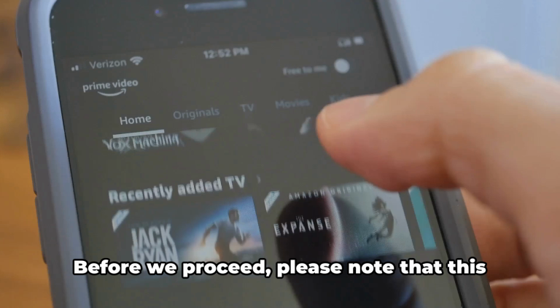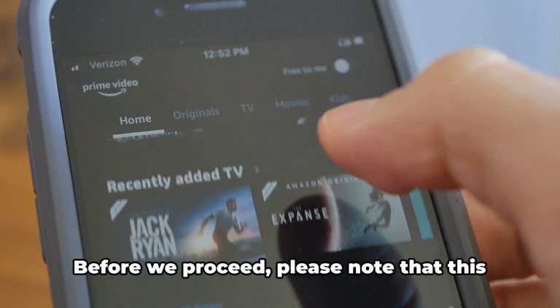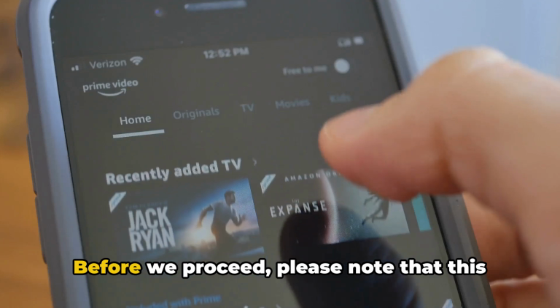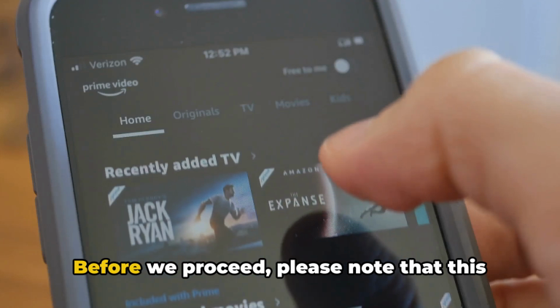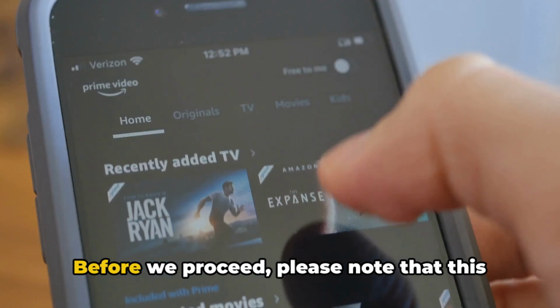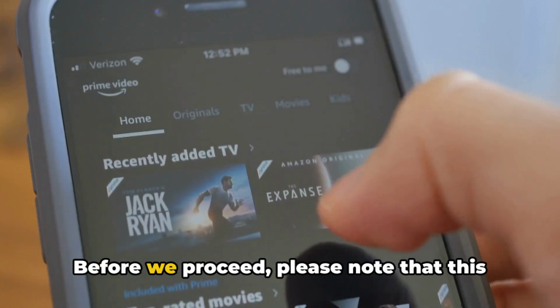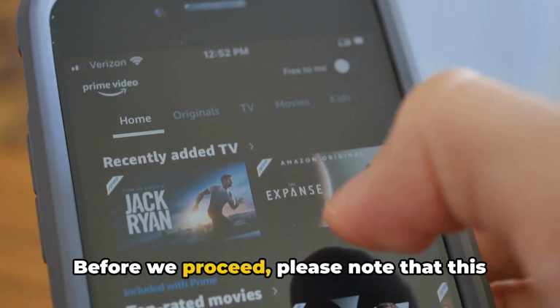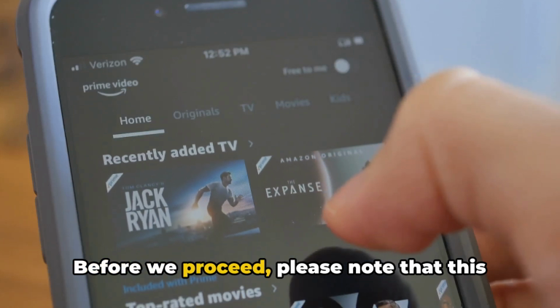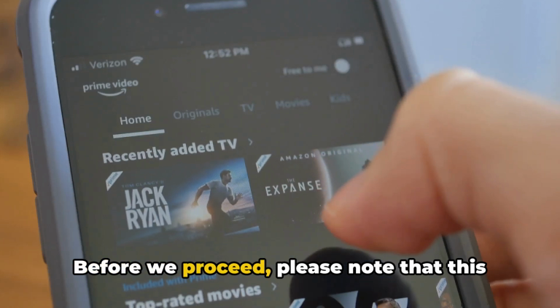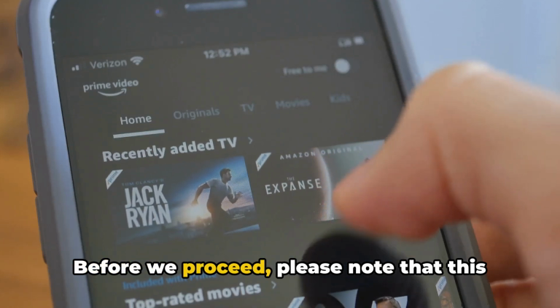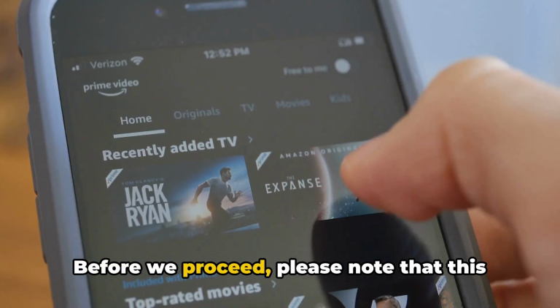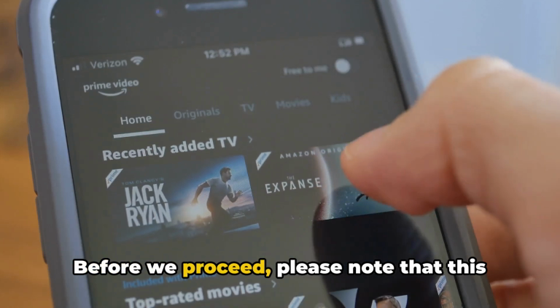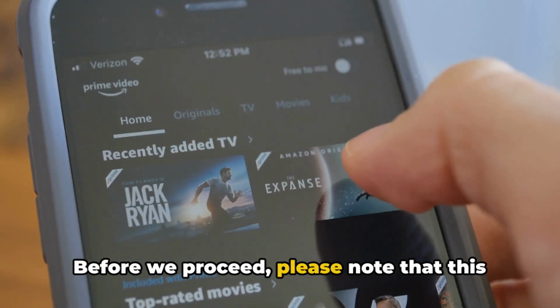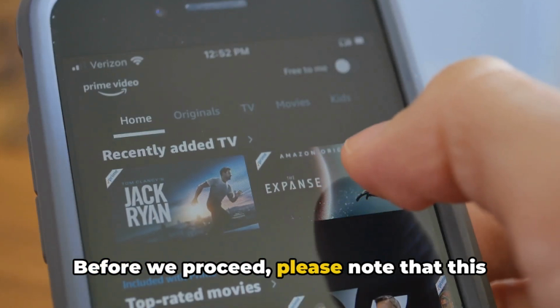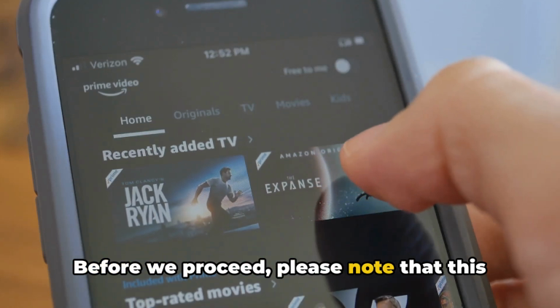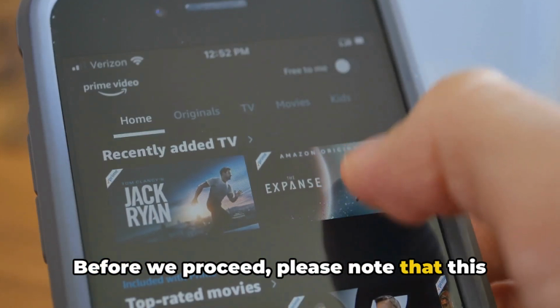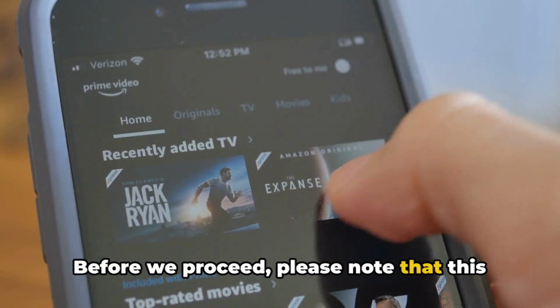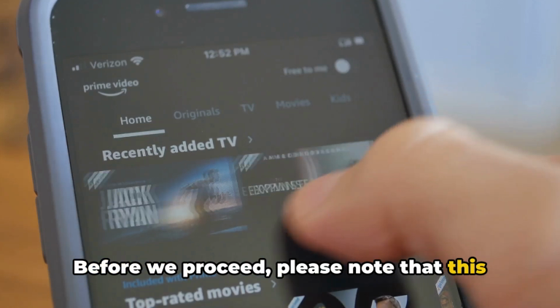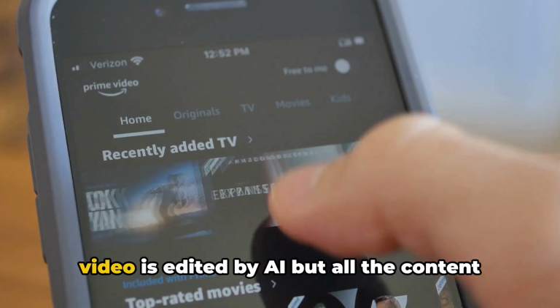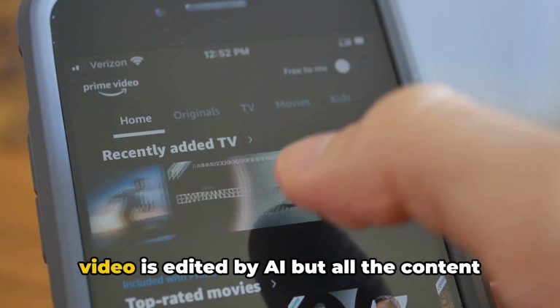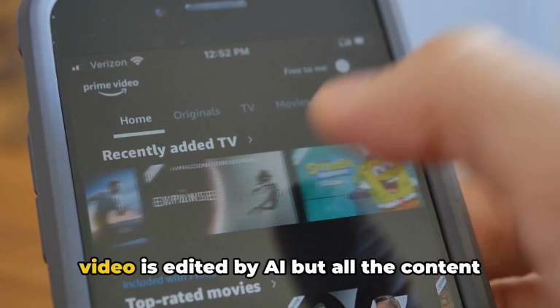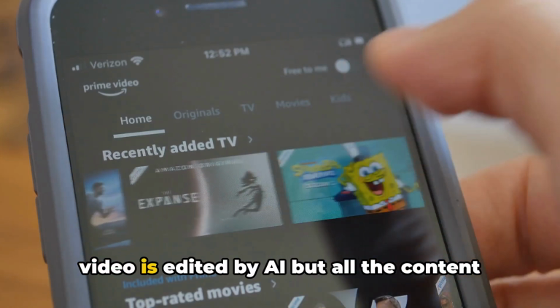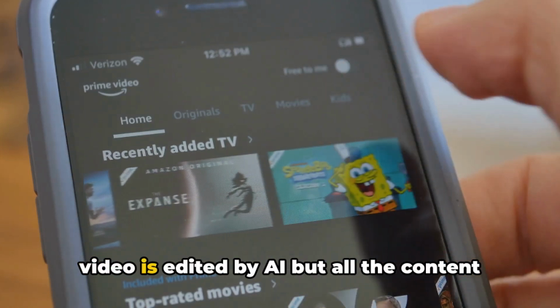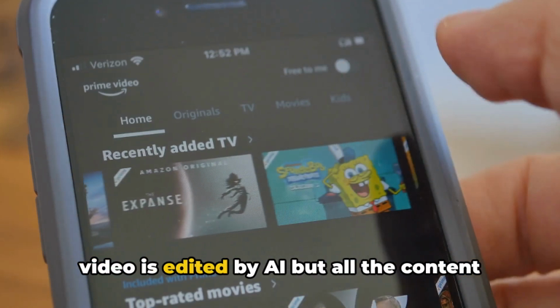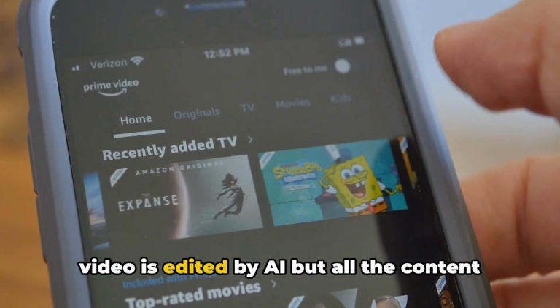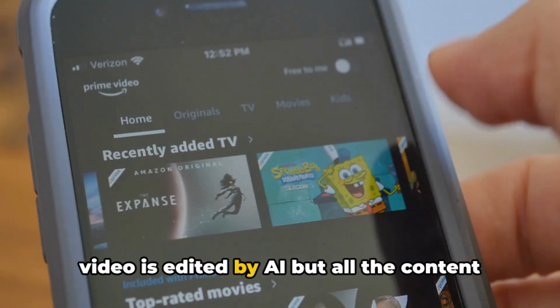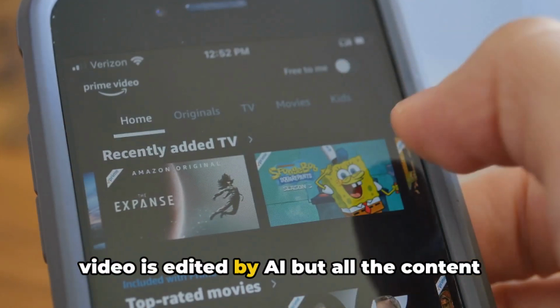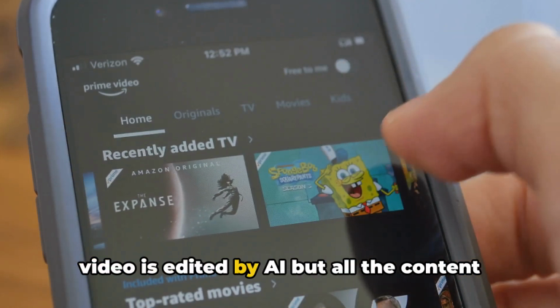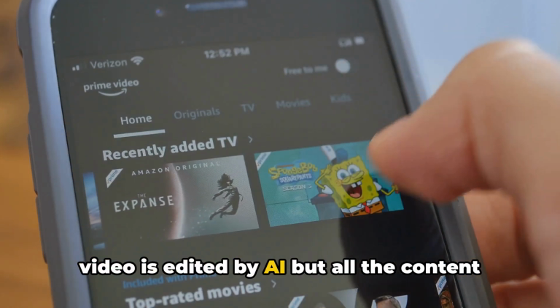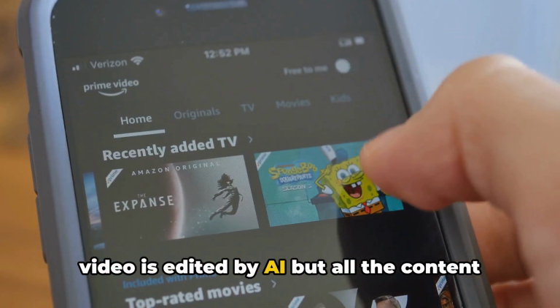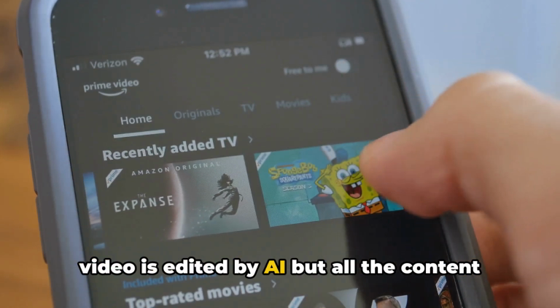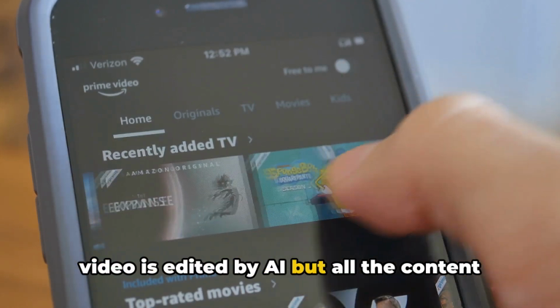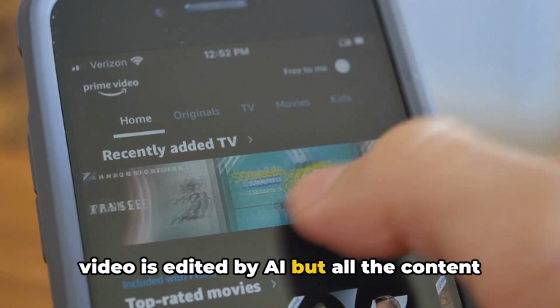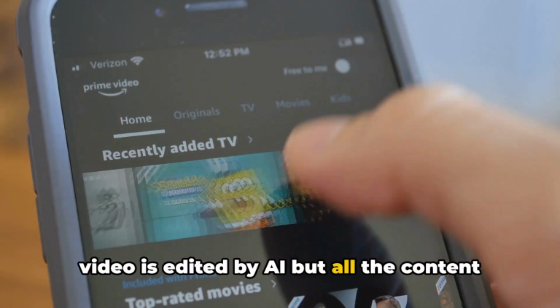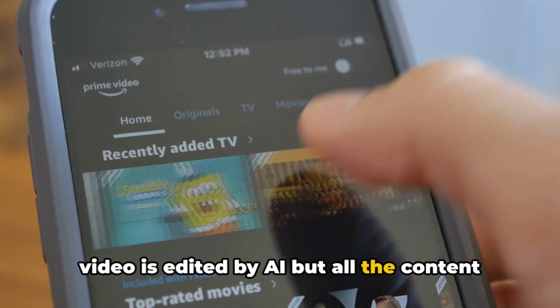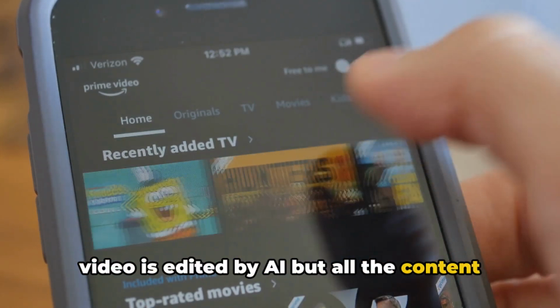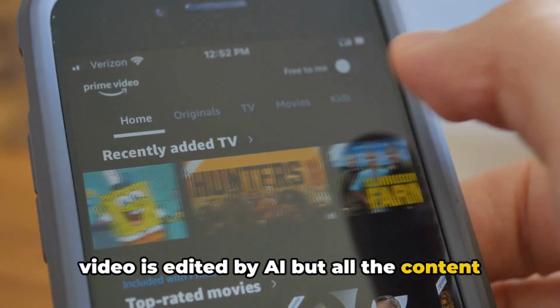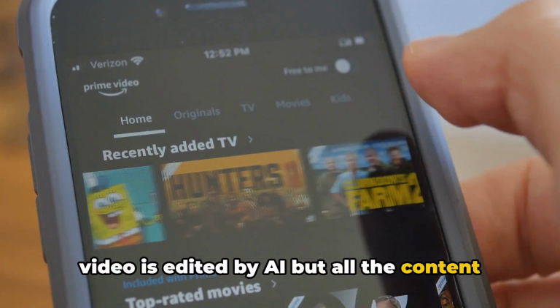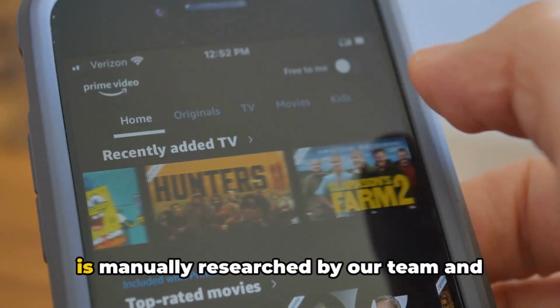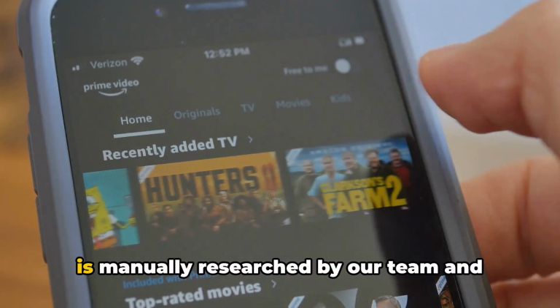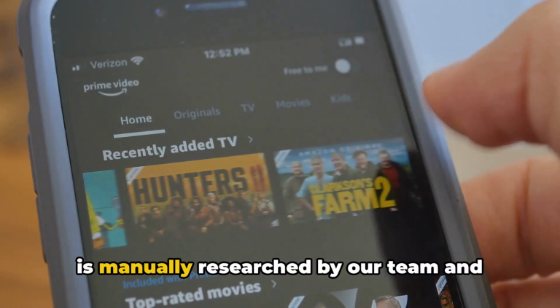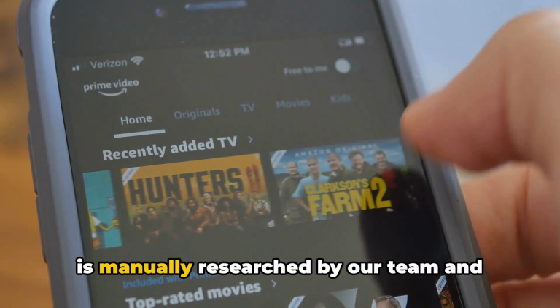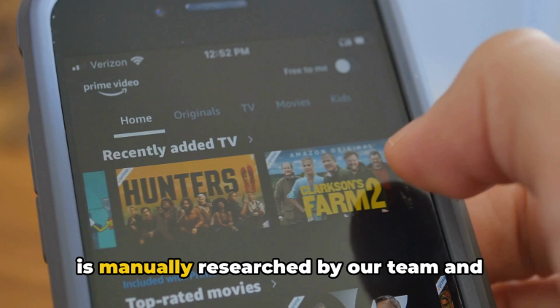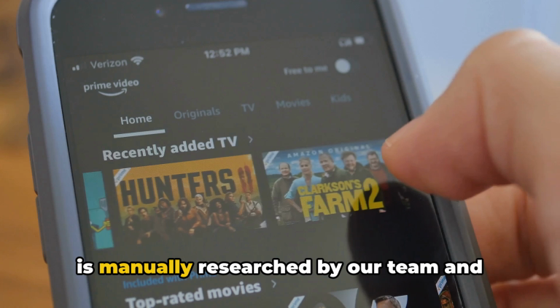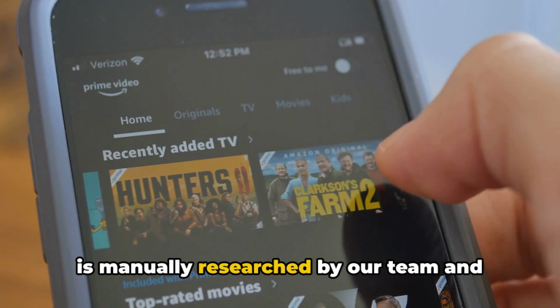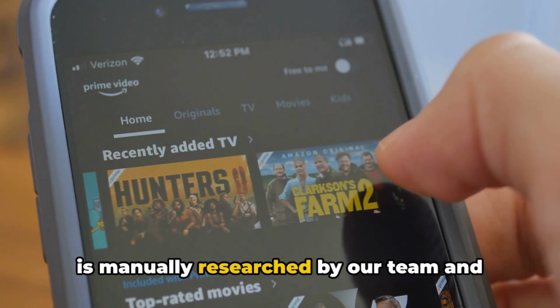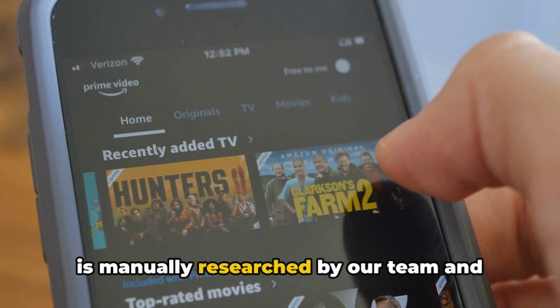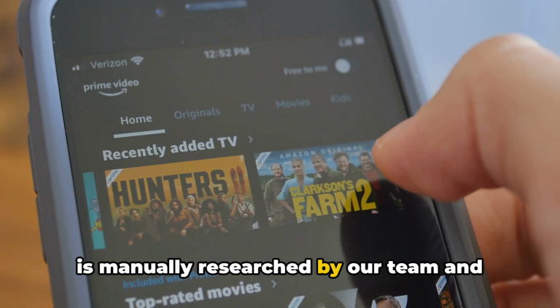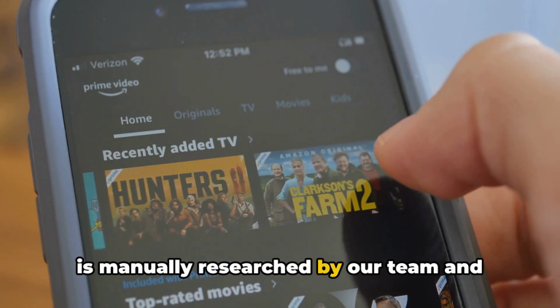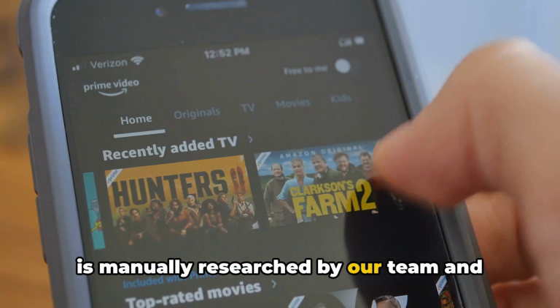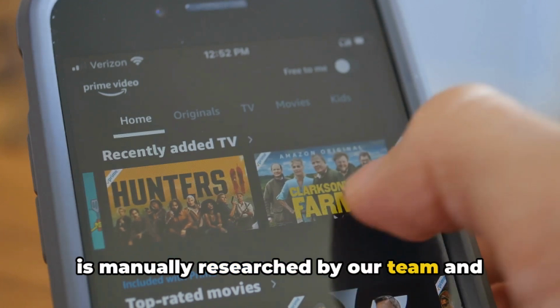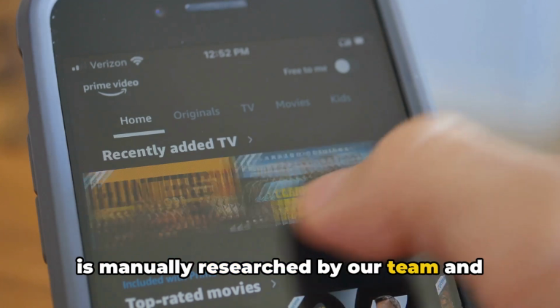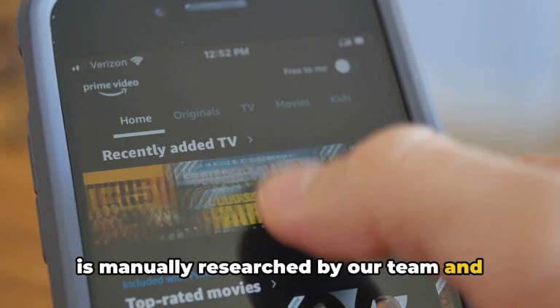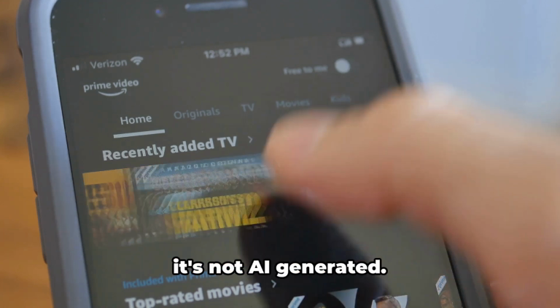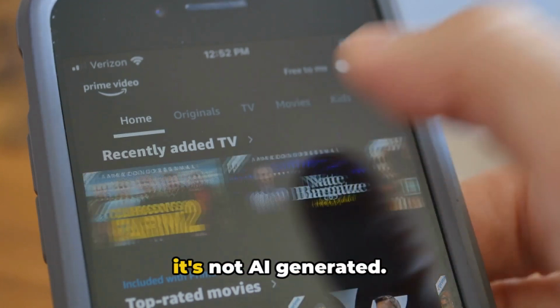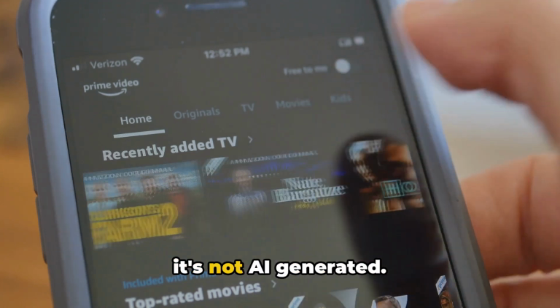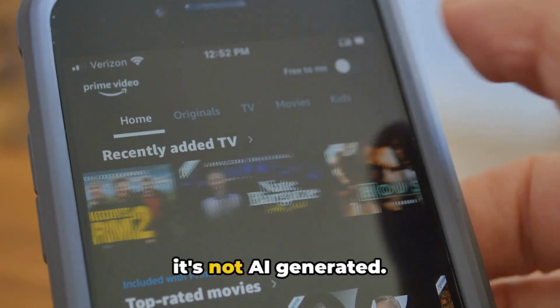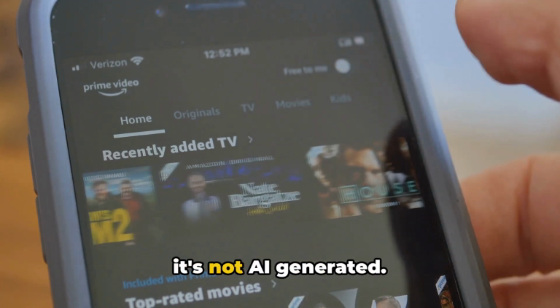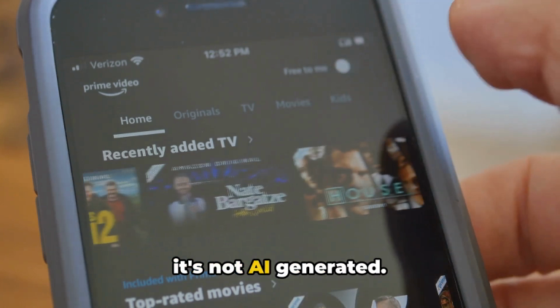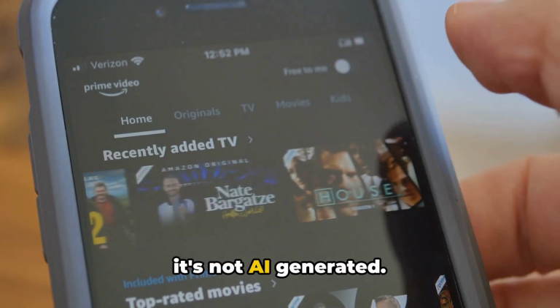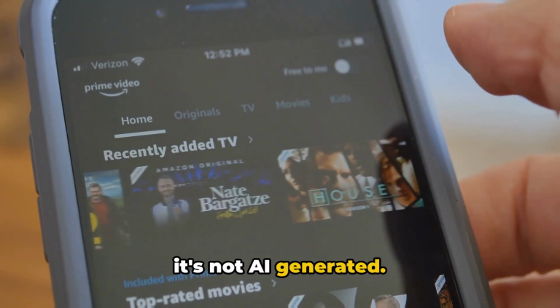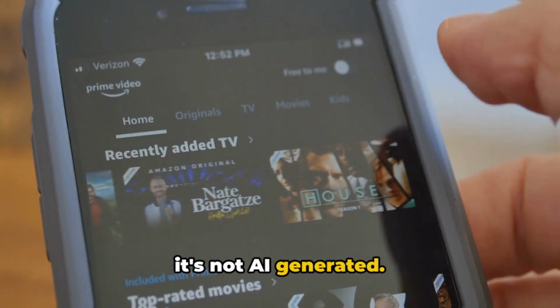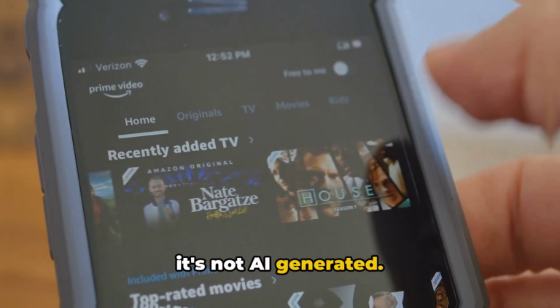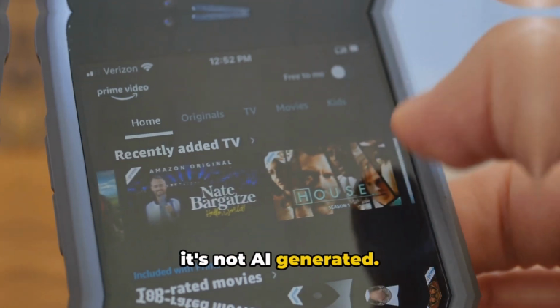Before we proceed, please note that this video is edited by AI, but all the content is manually researched by our team, and it's not AI generated.